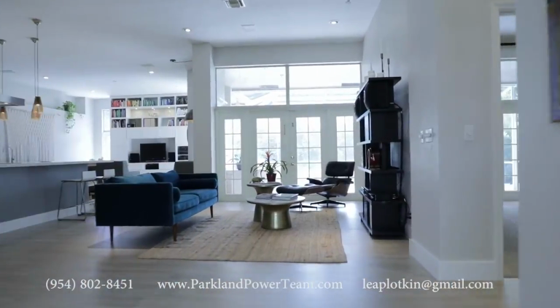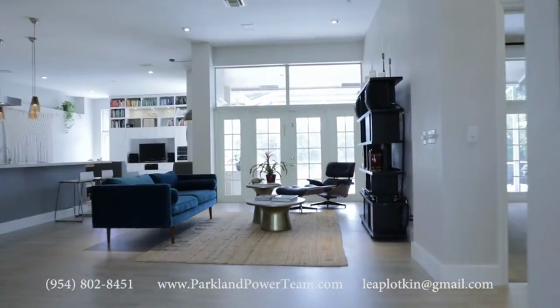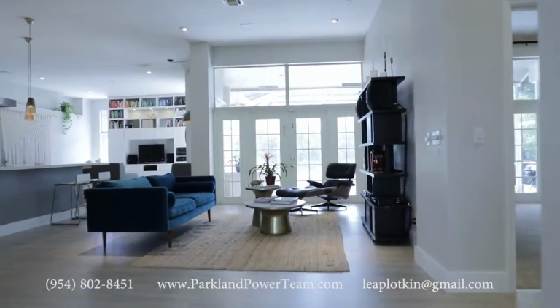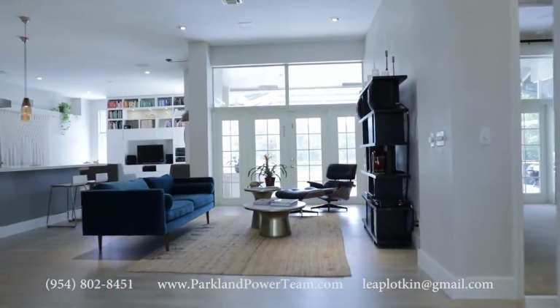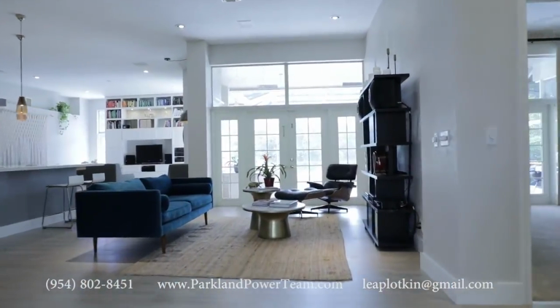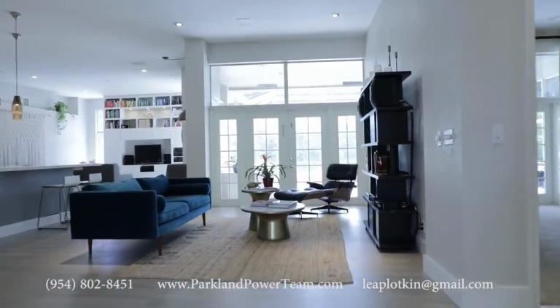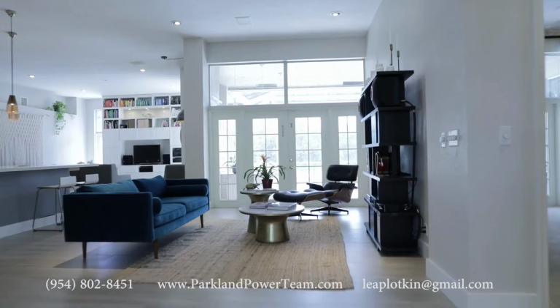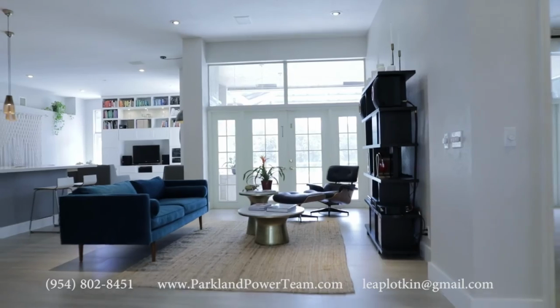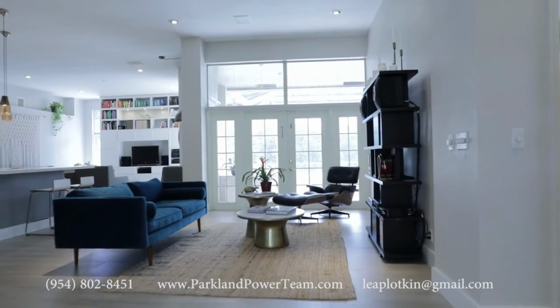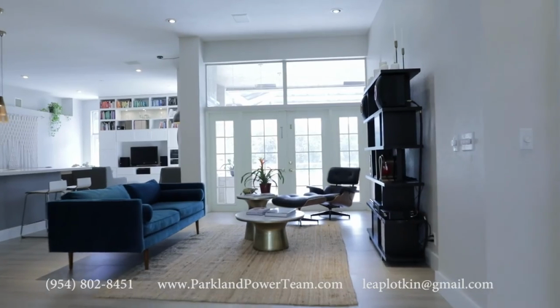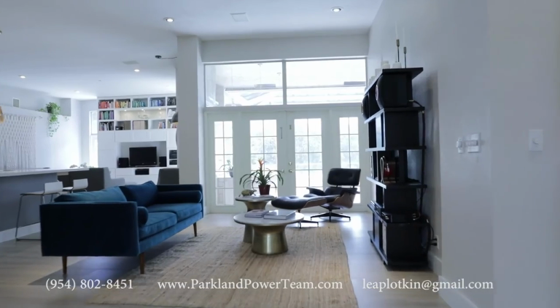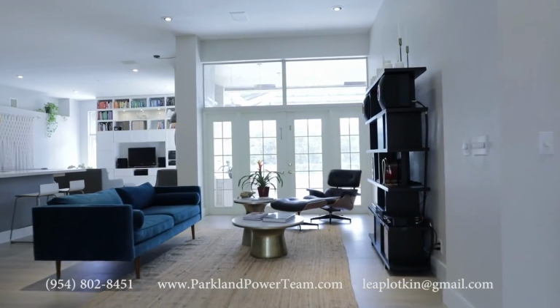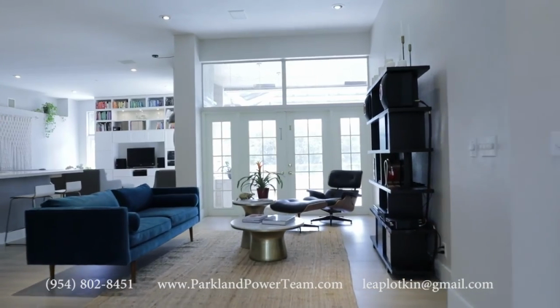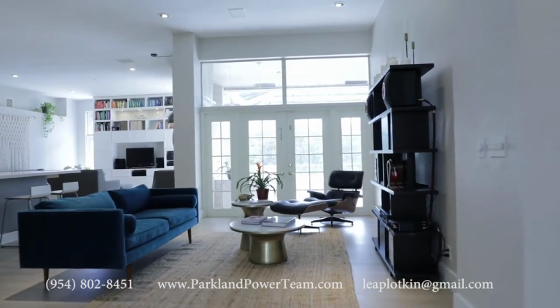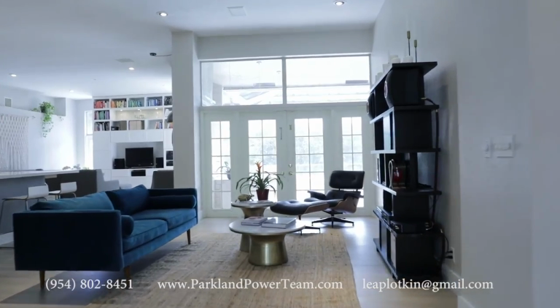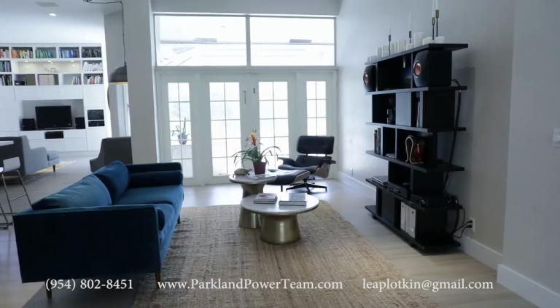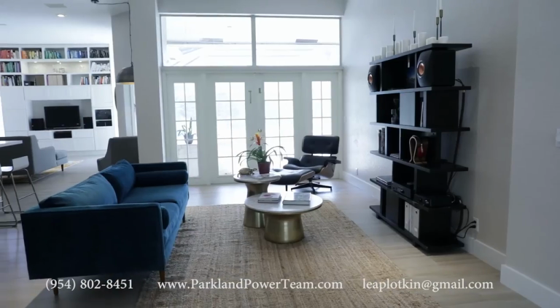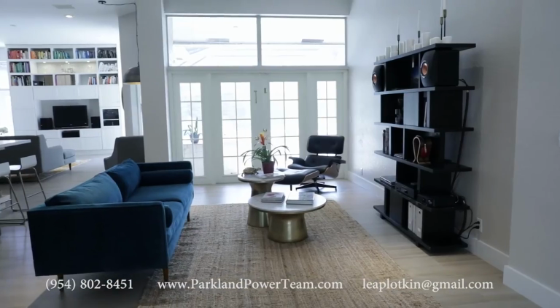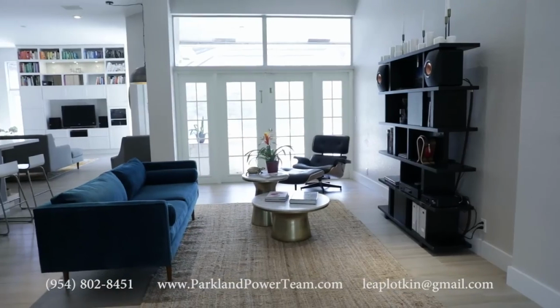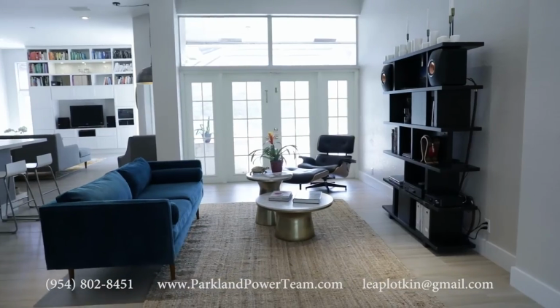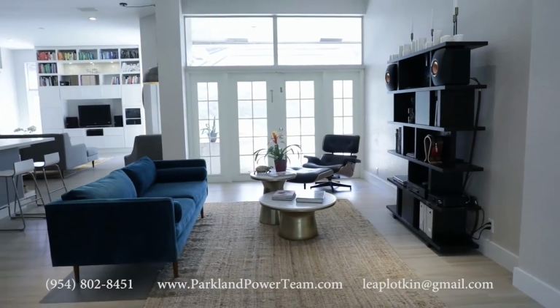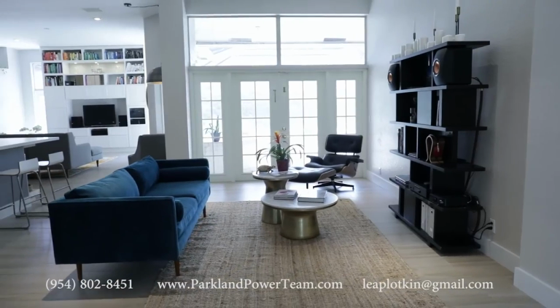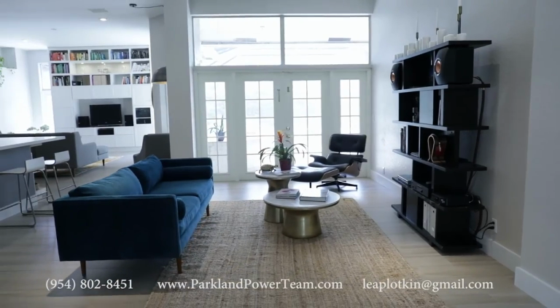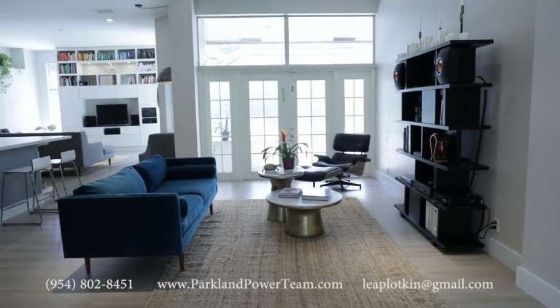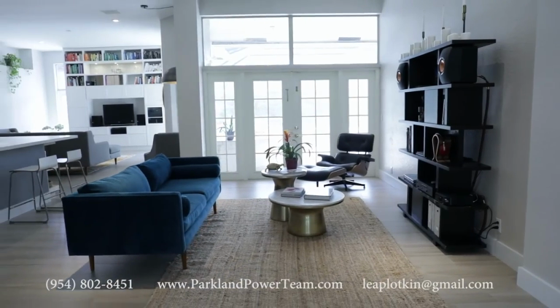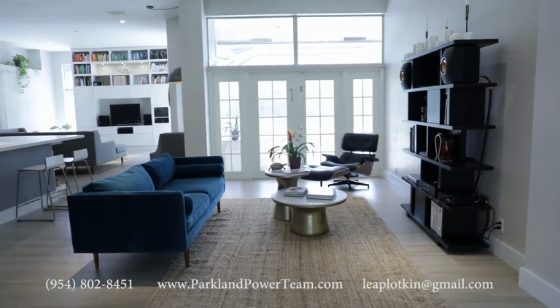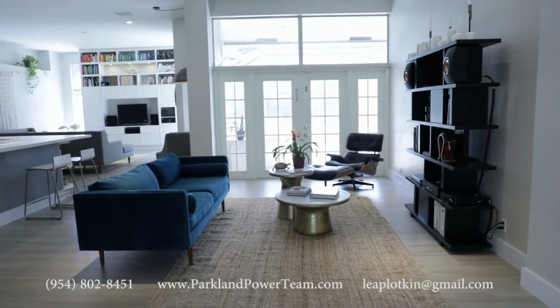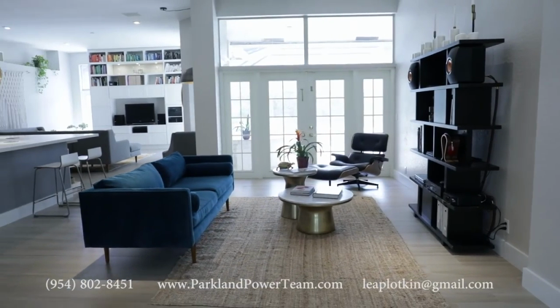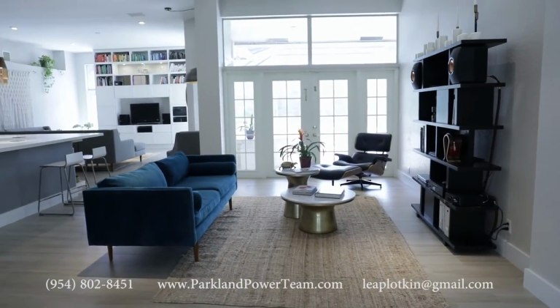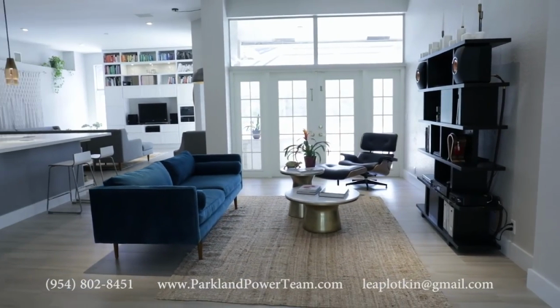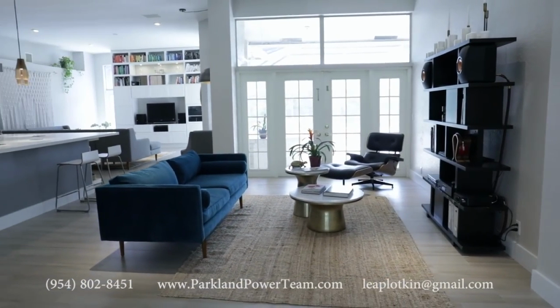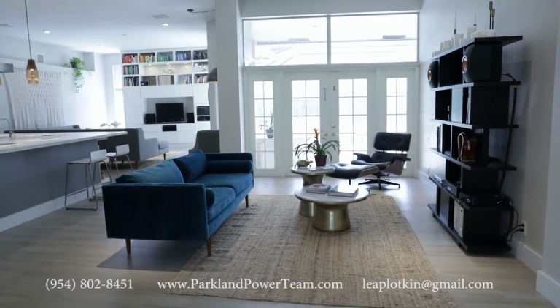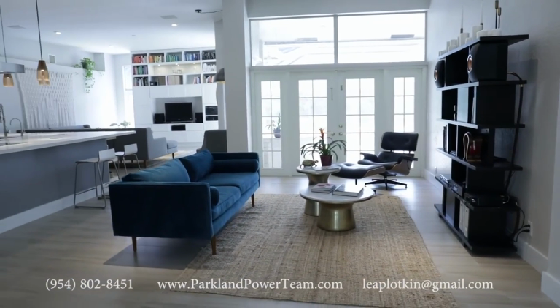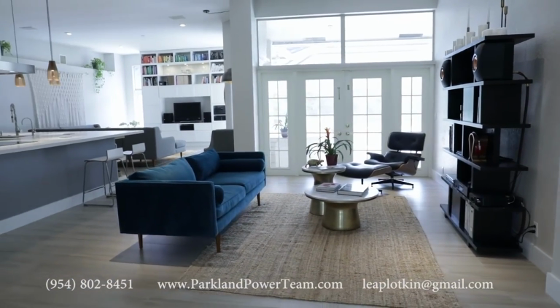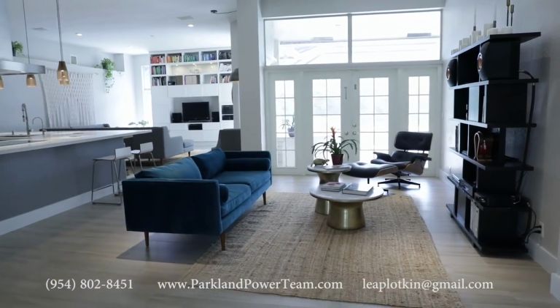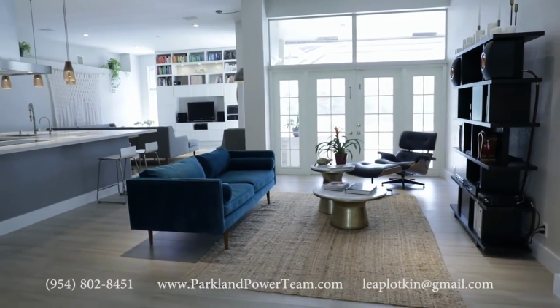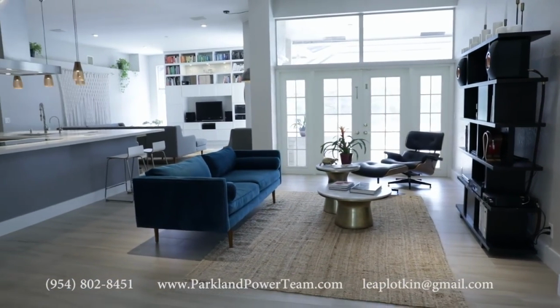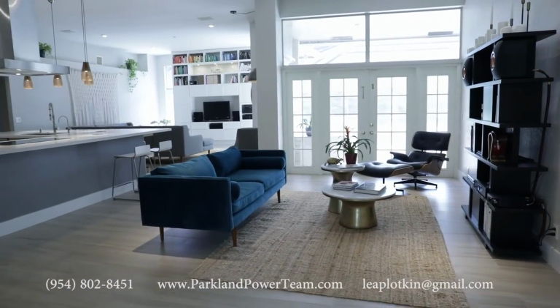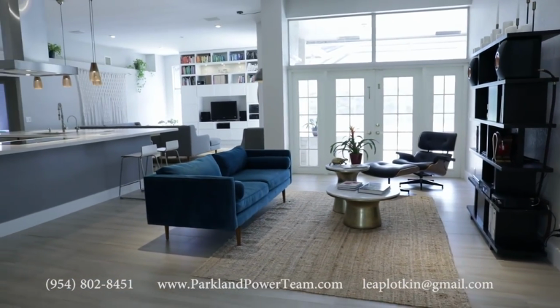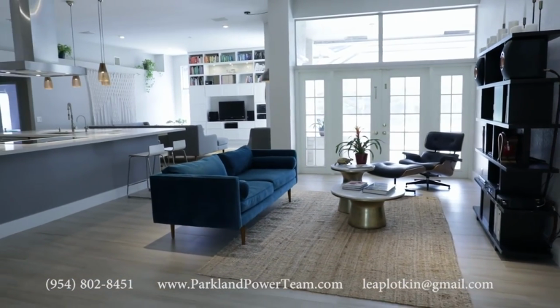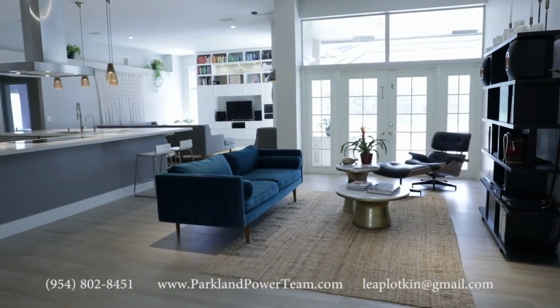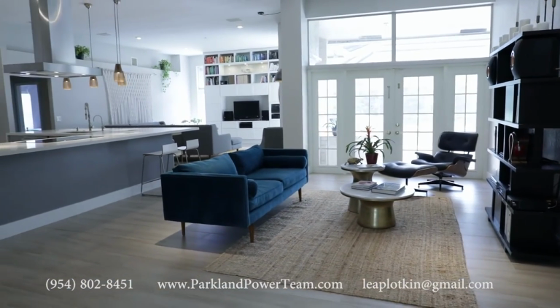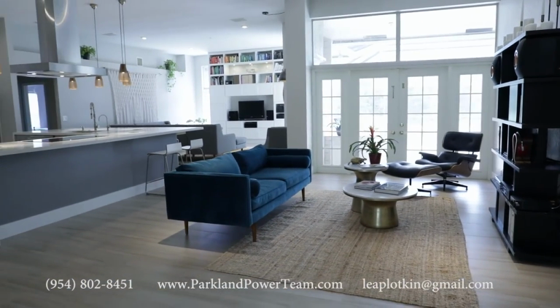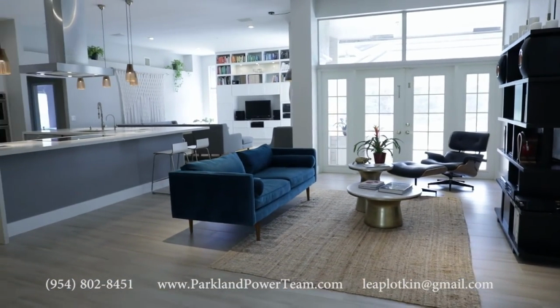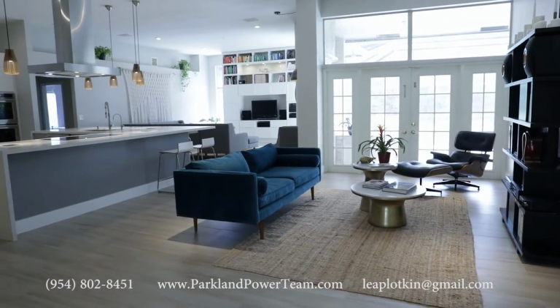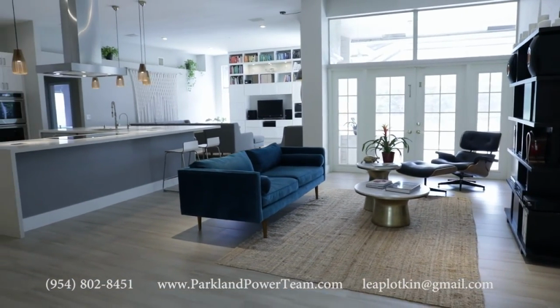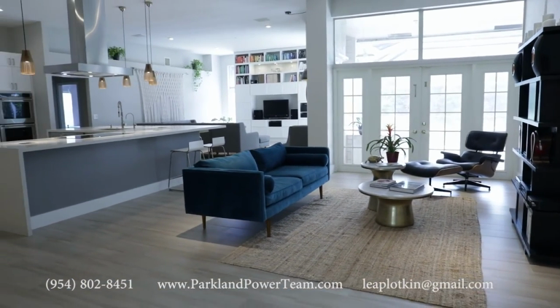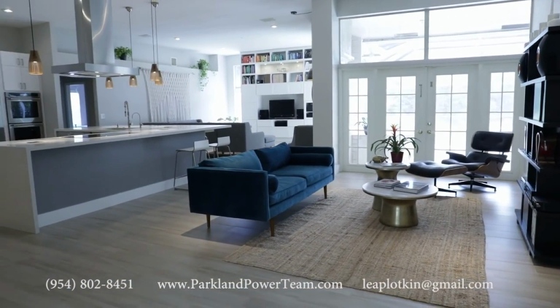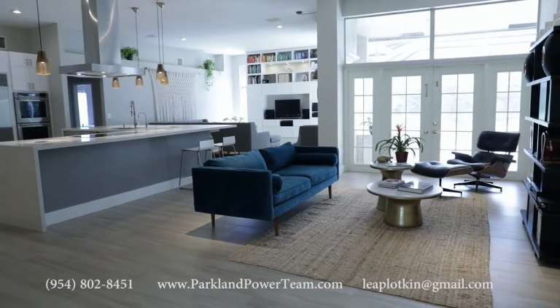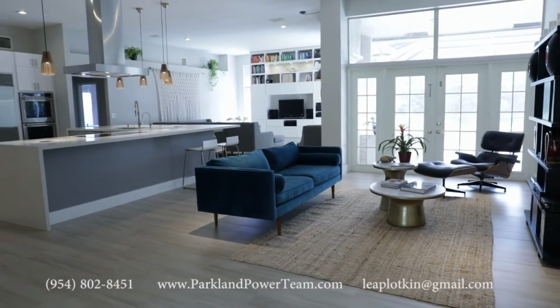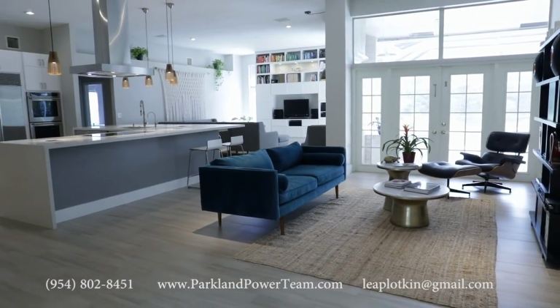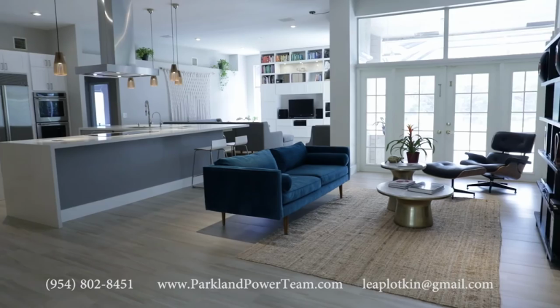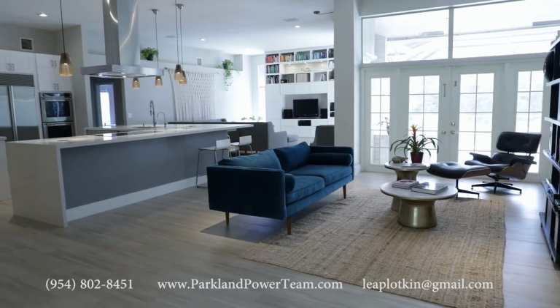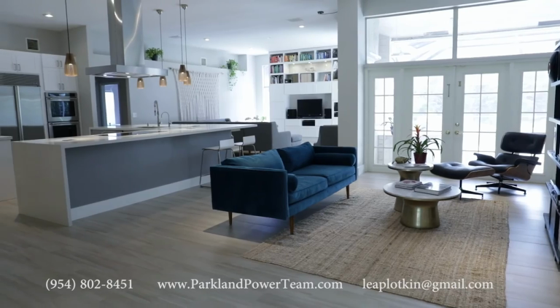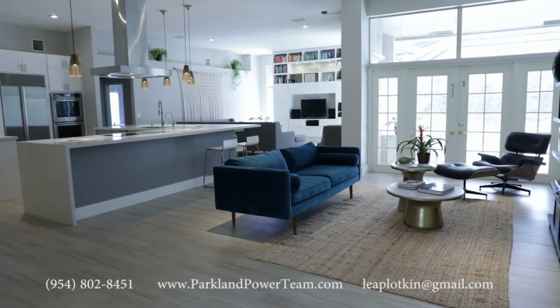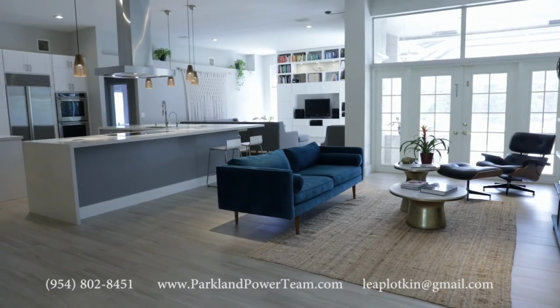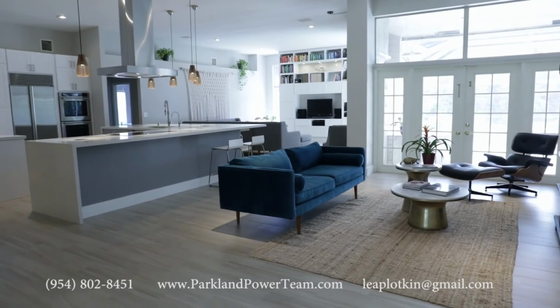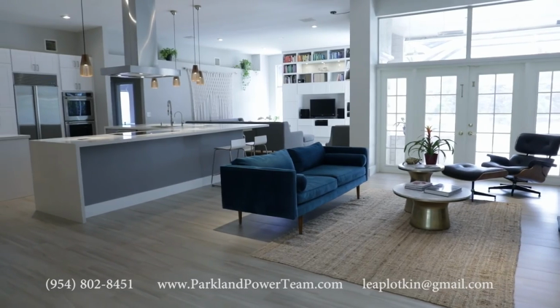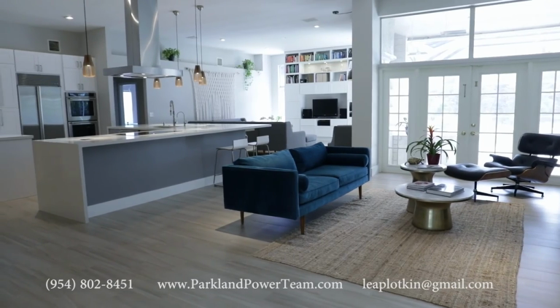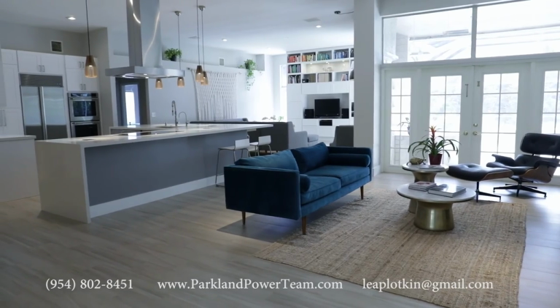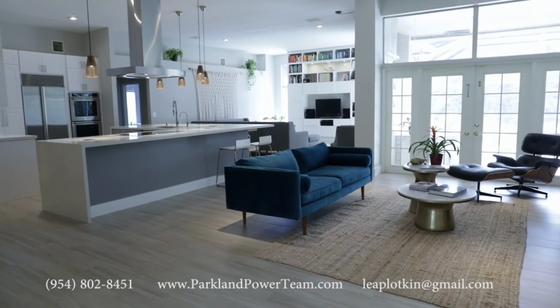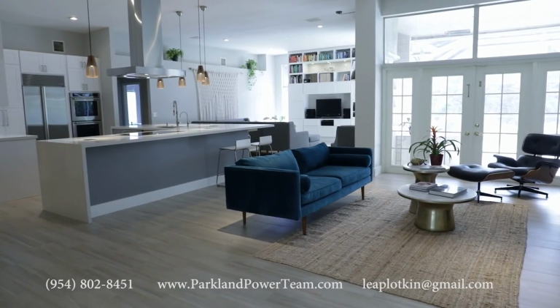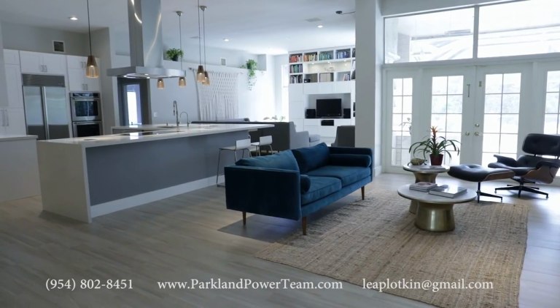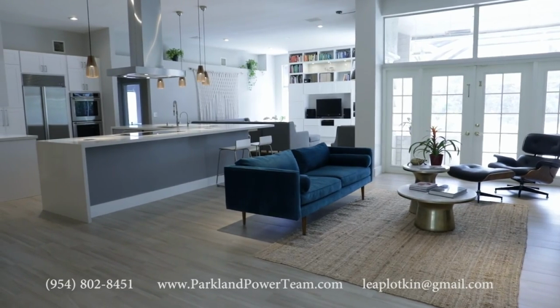The main living area has been completely rebuilt to create a wide open floor plan with high ceilings and light throughout.